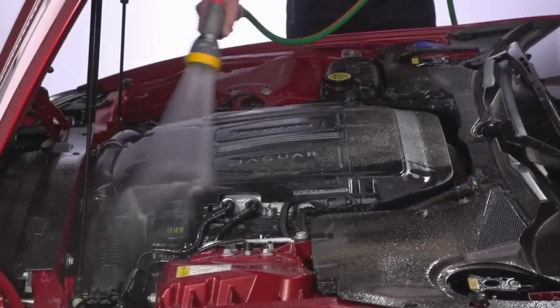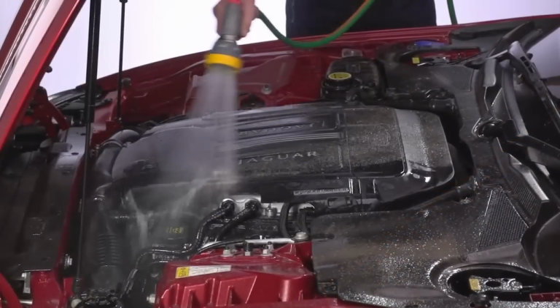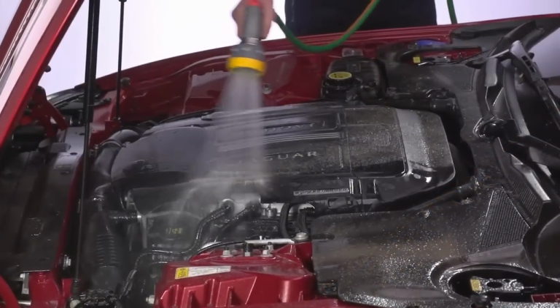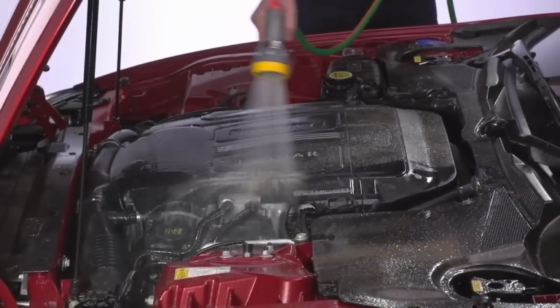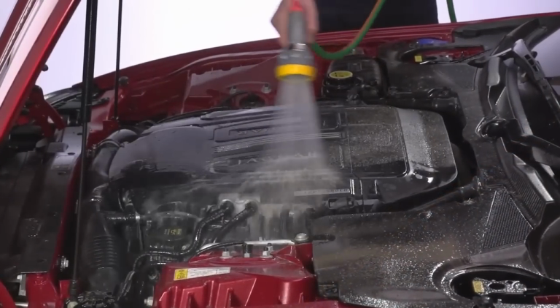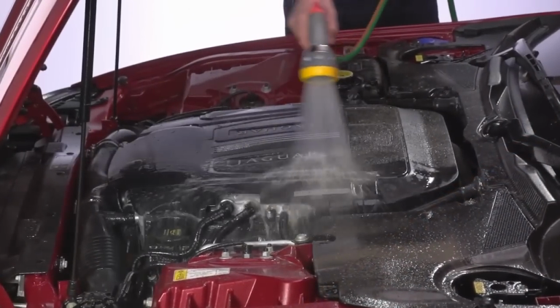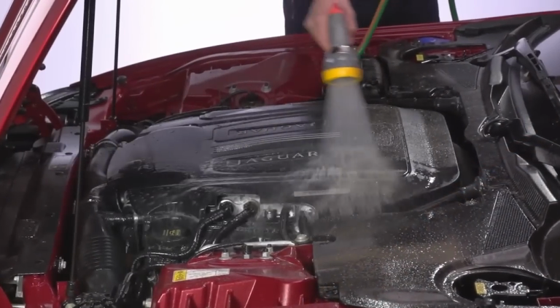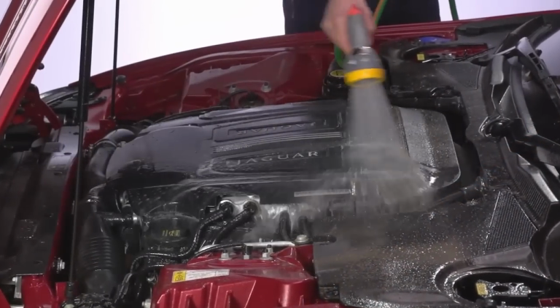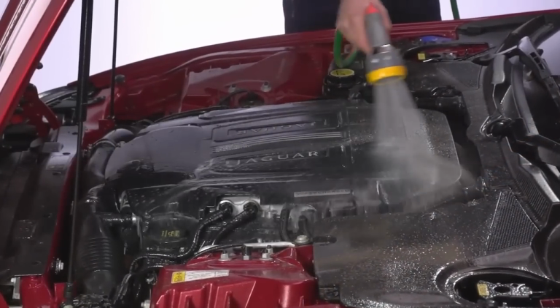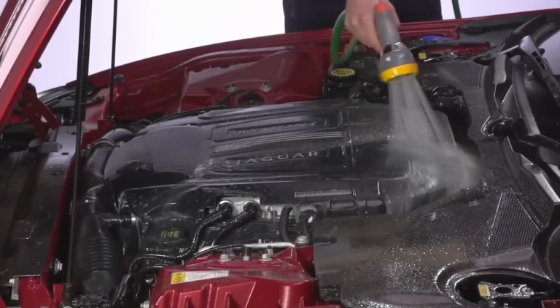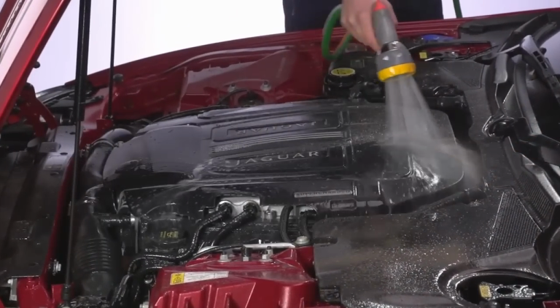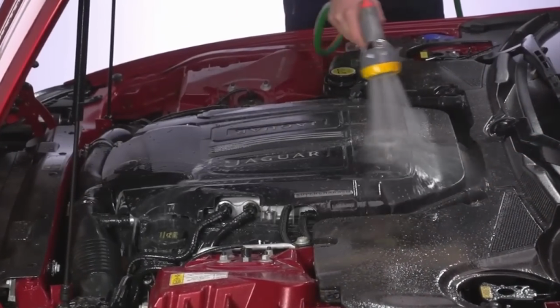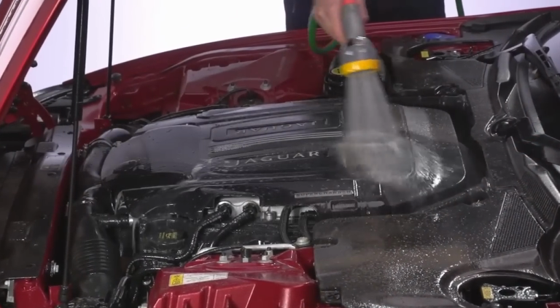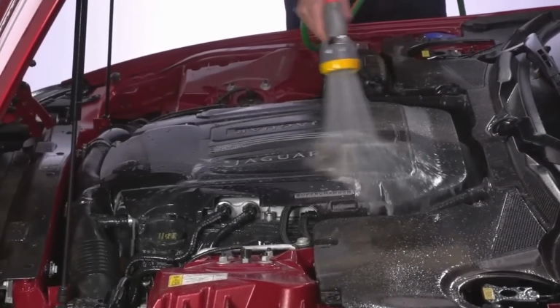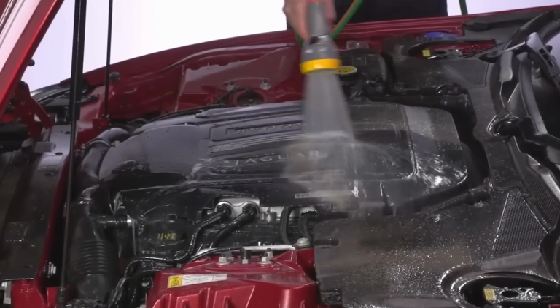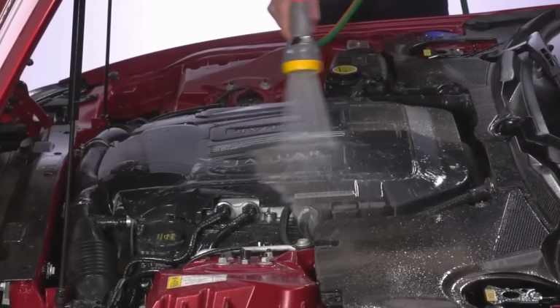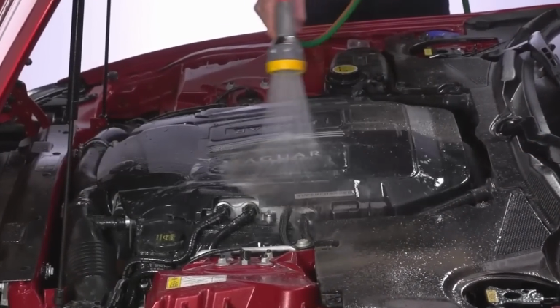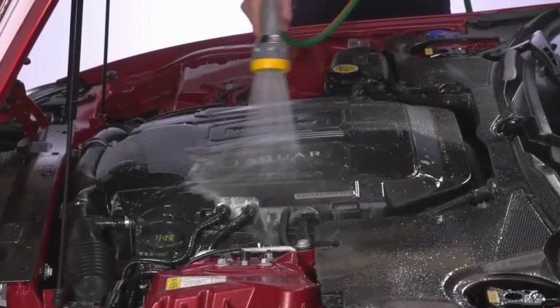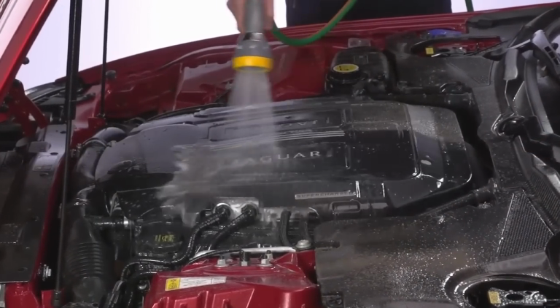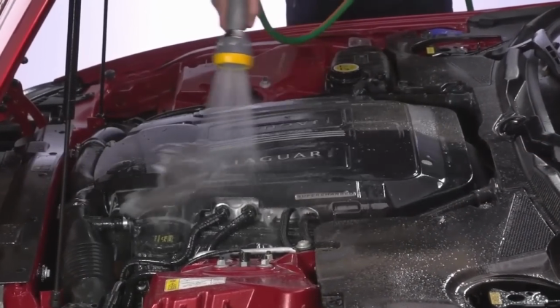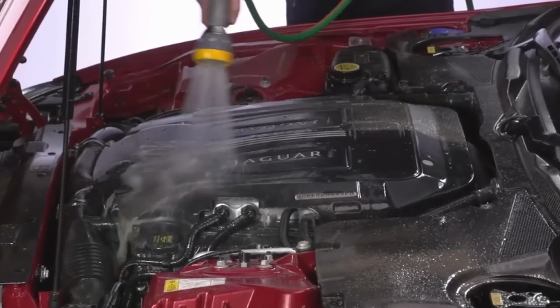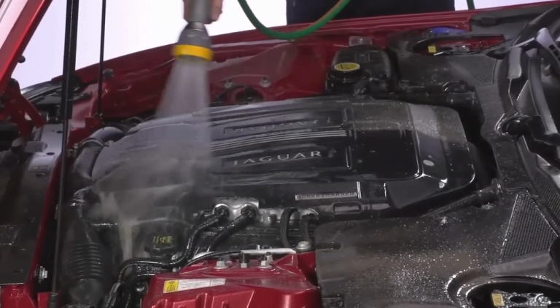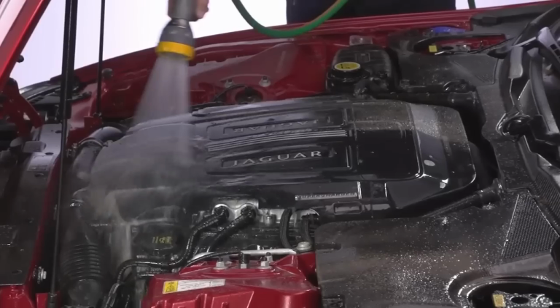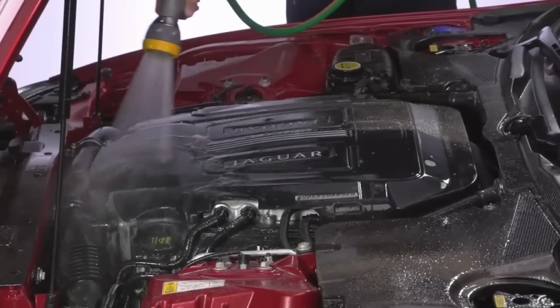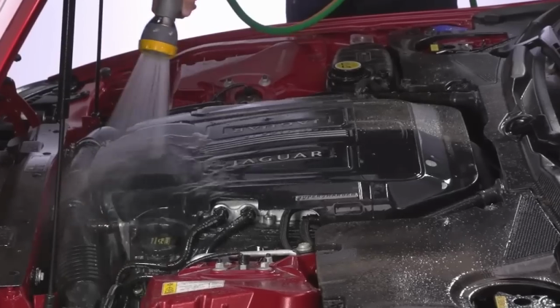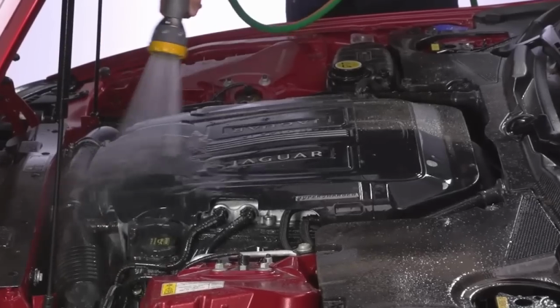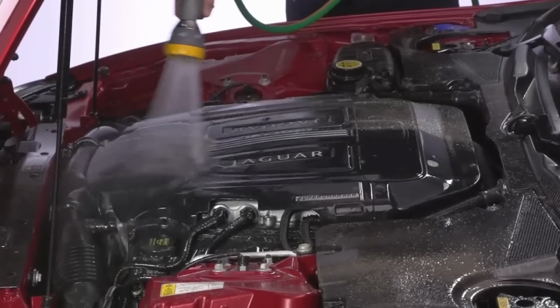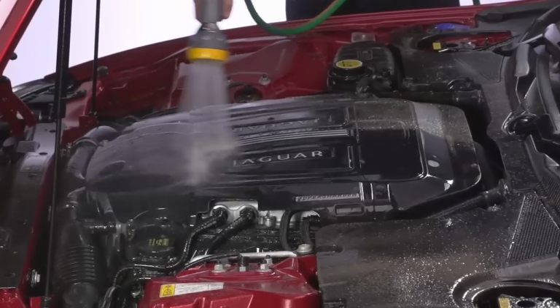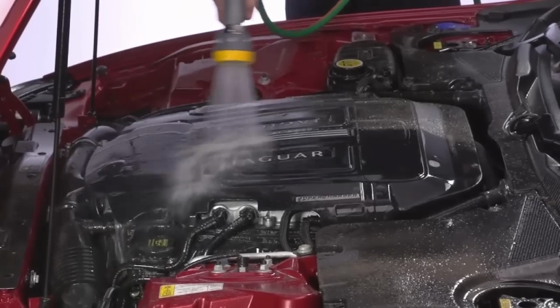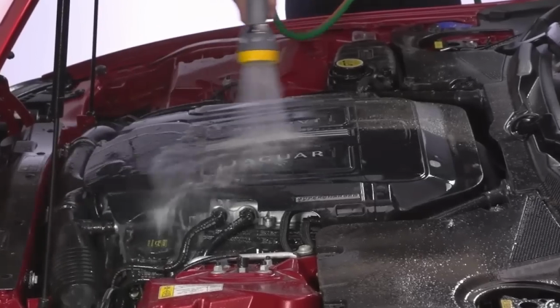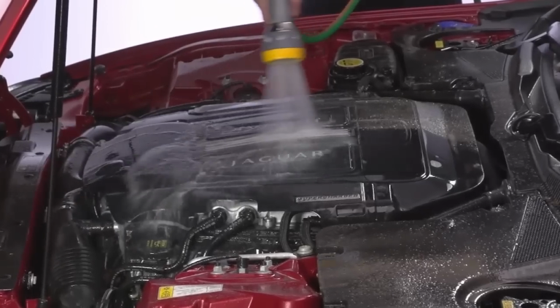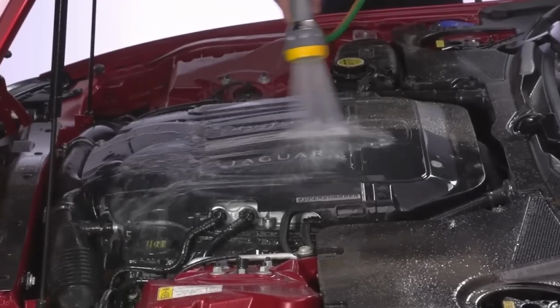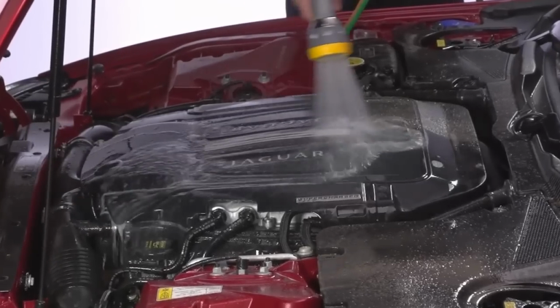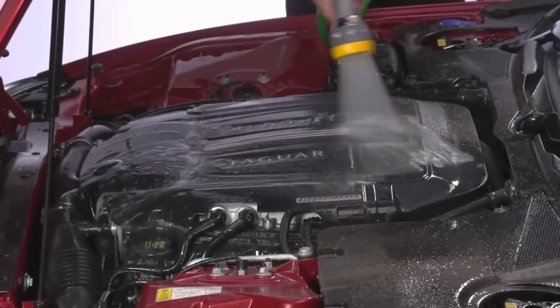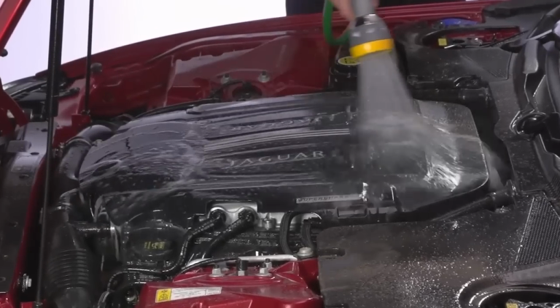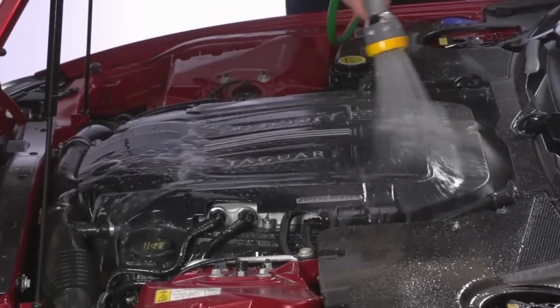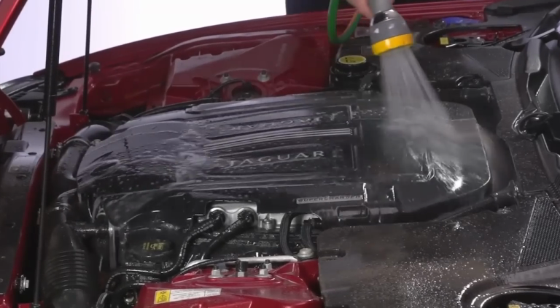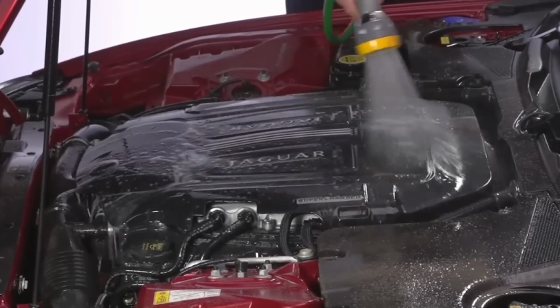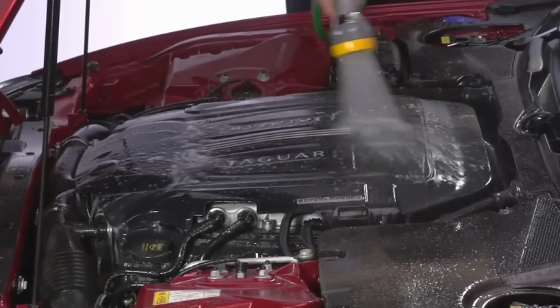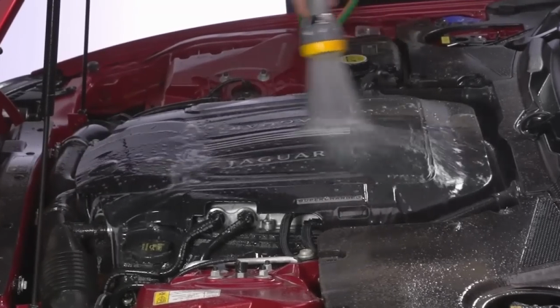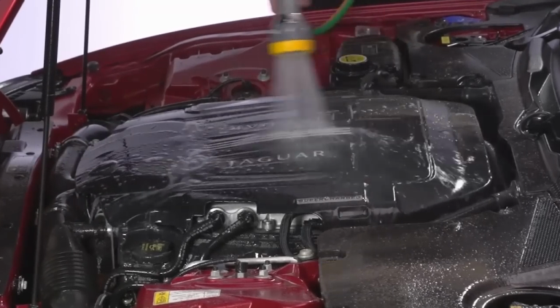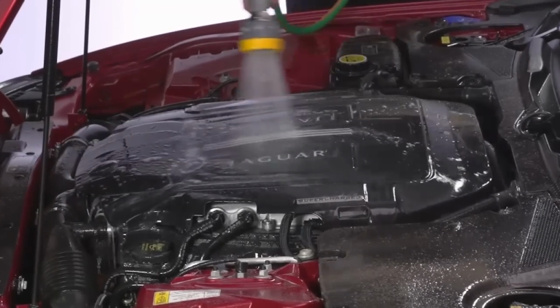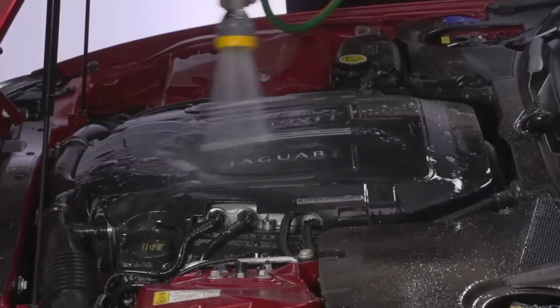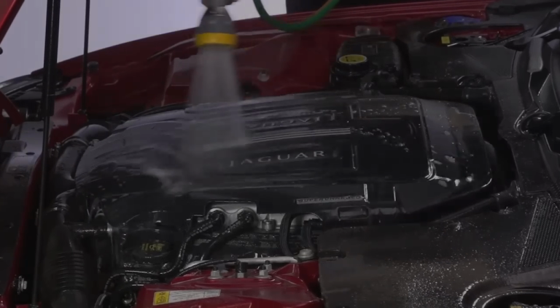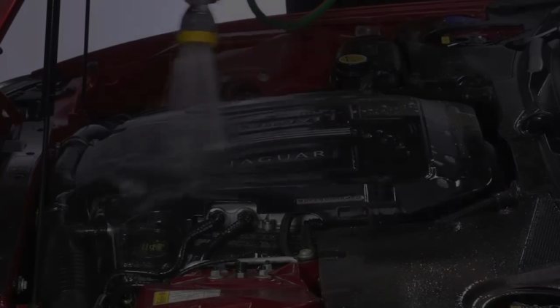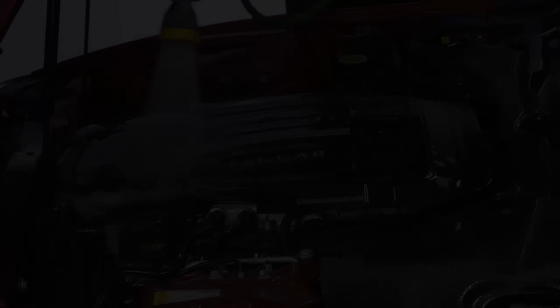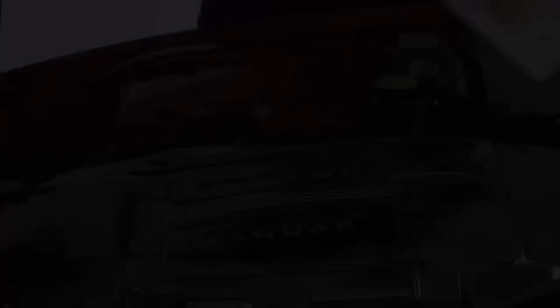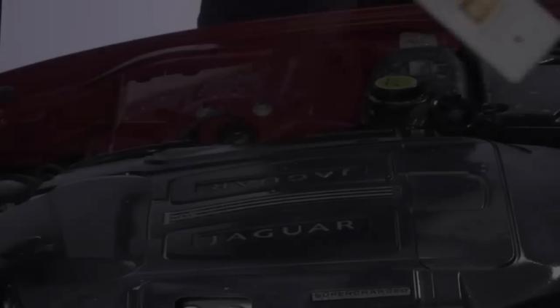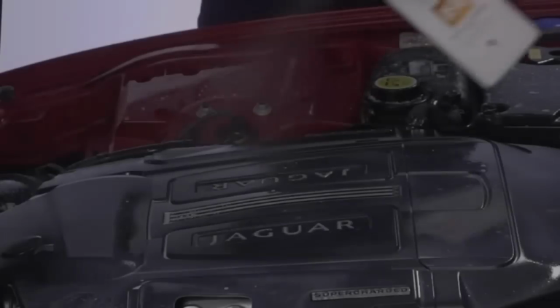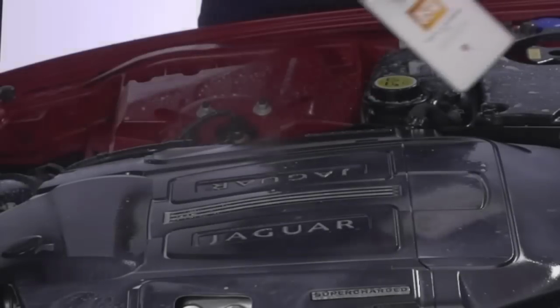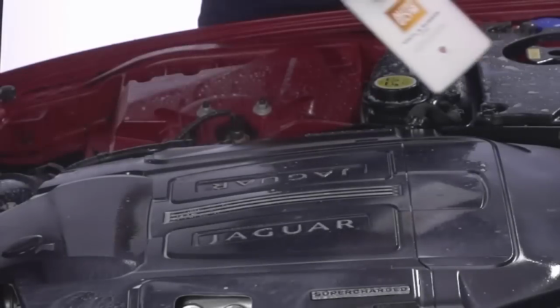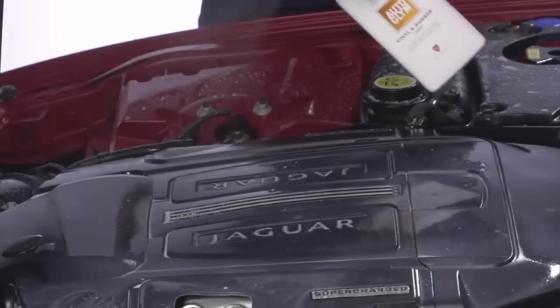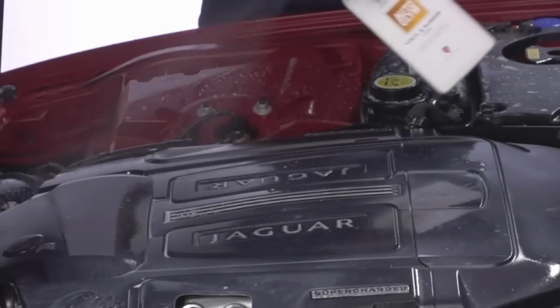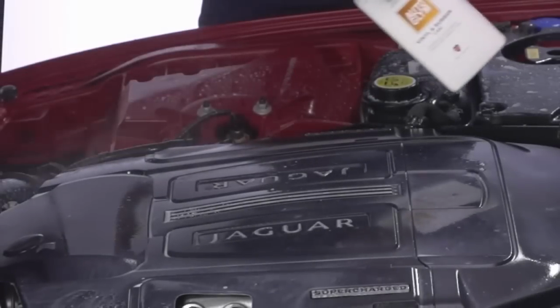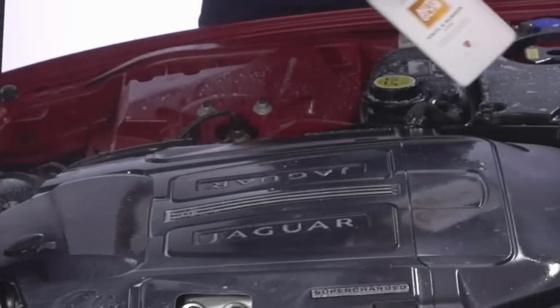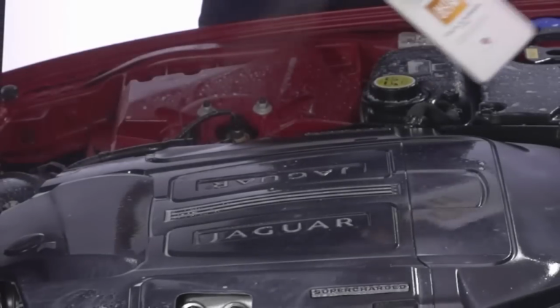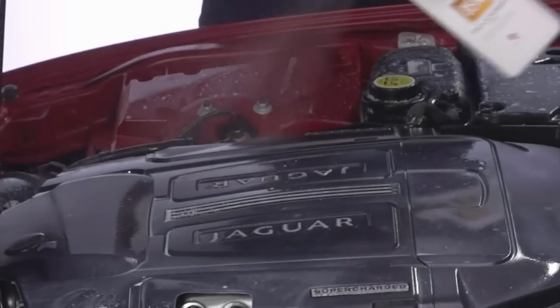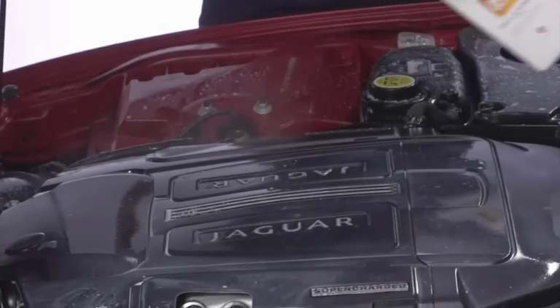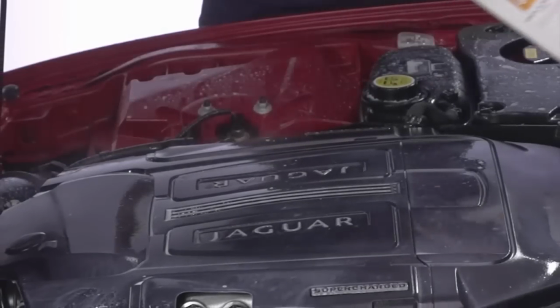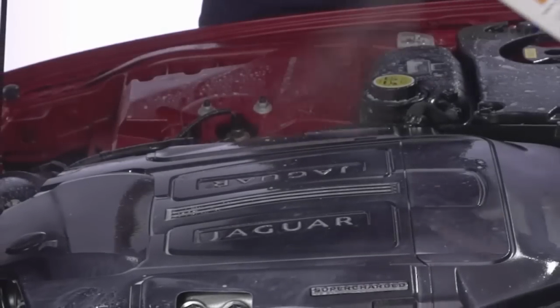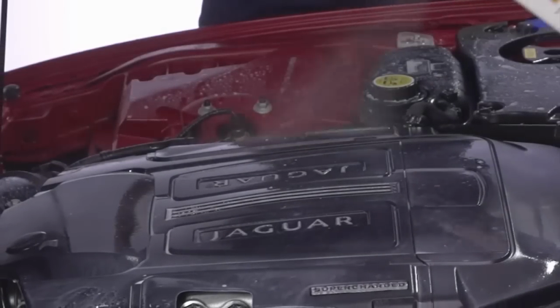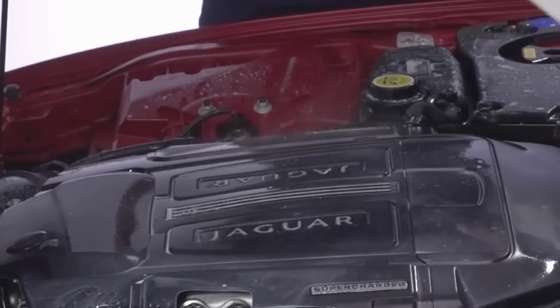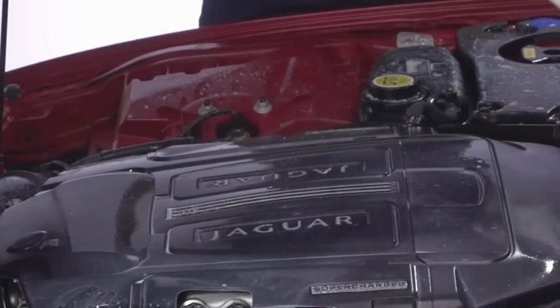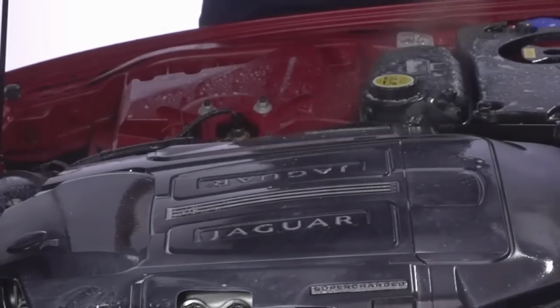Vinyl and Rubber Care is also excellent at transforming your engine. After cleaning with engine and machine cleaner, spray over a wet engine and leave to dry.